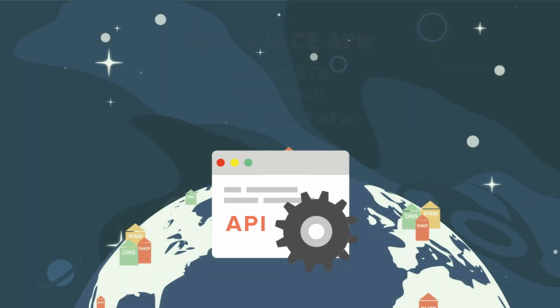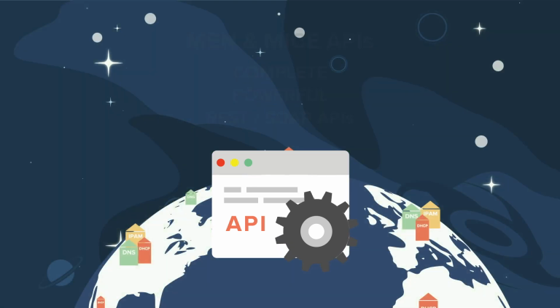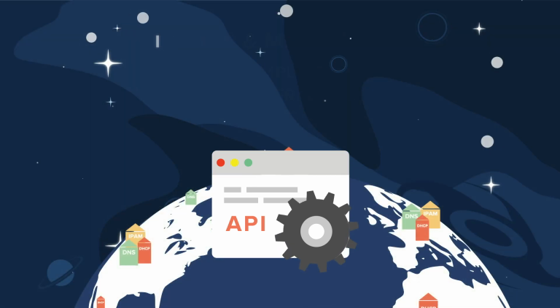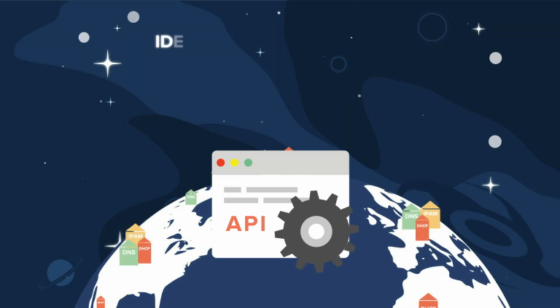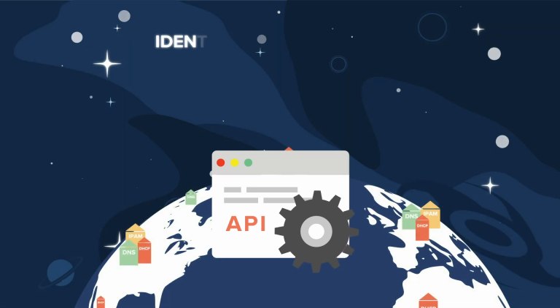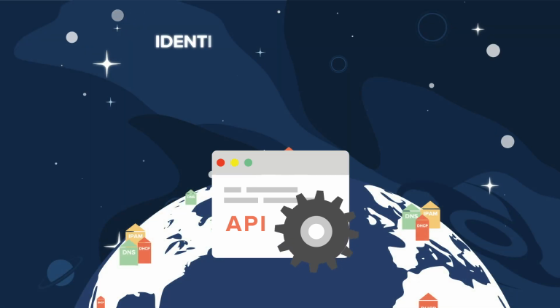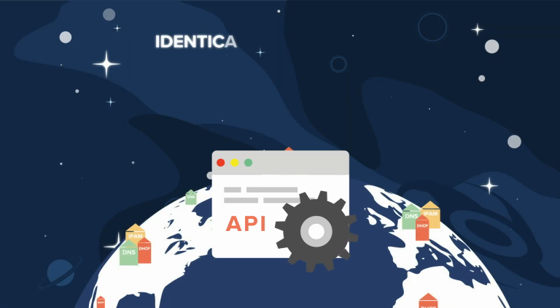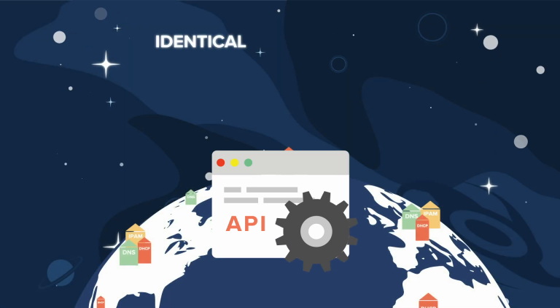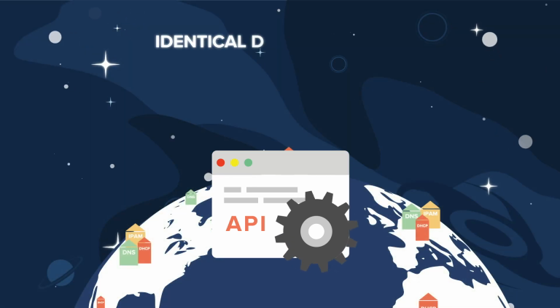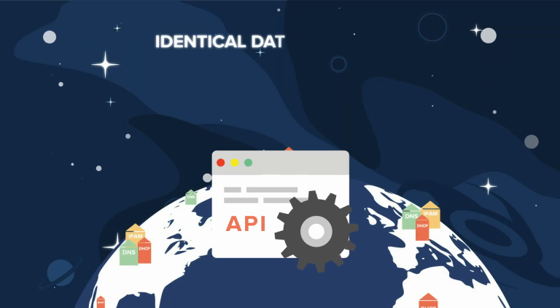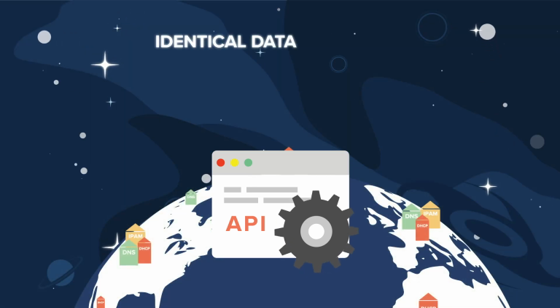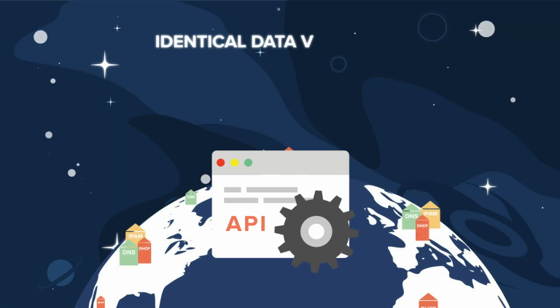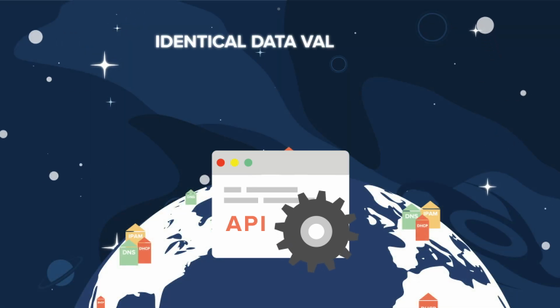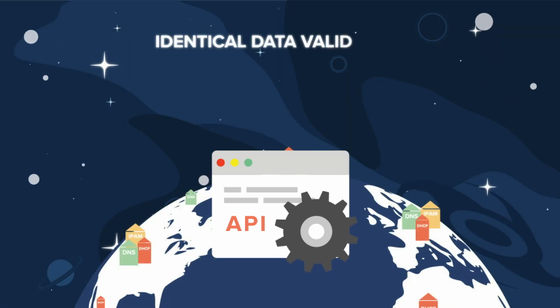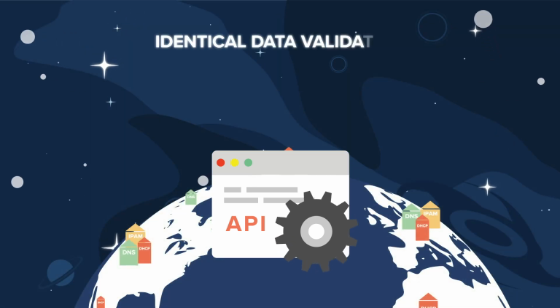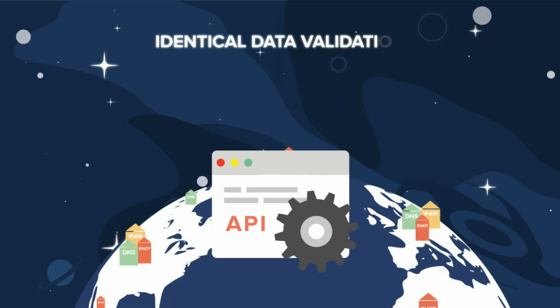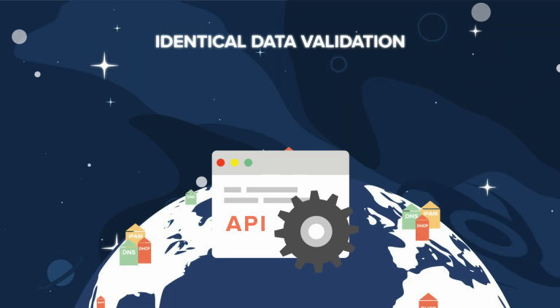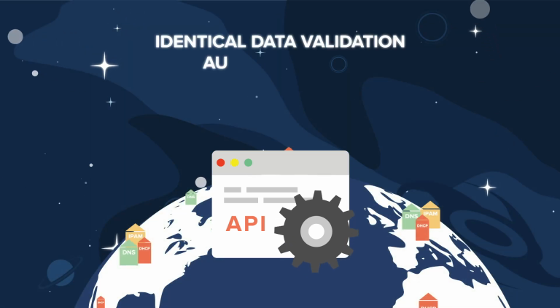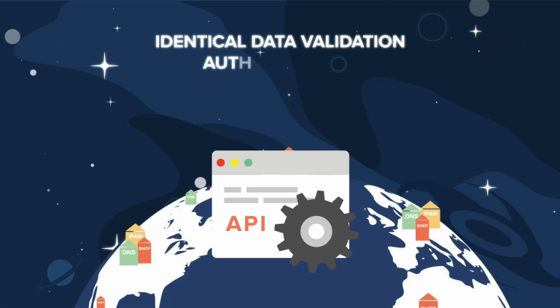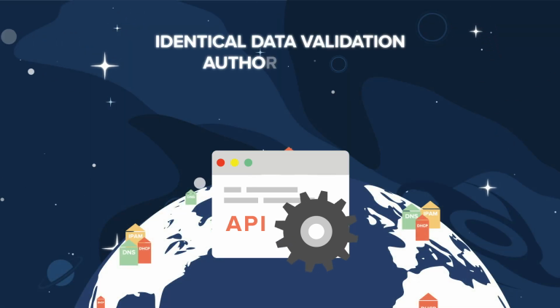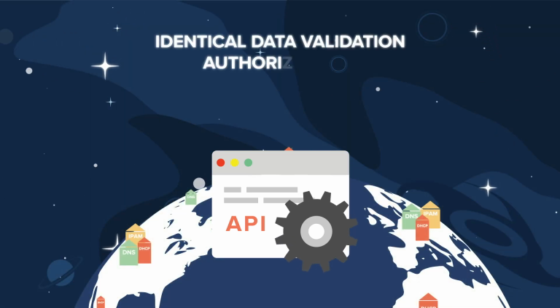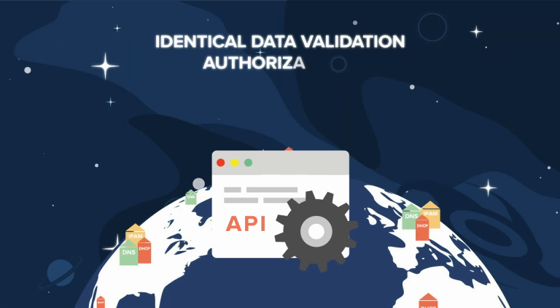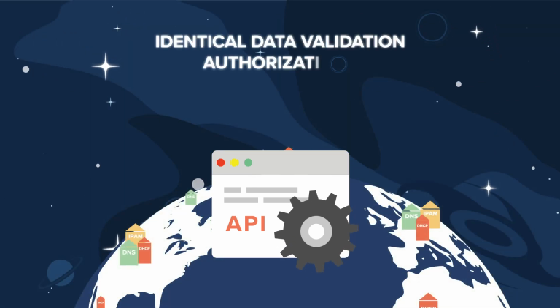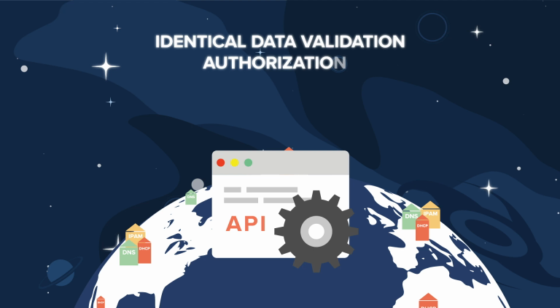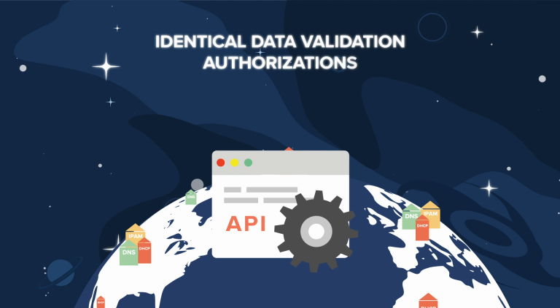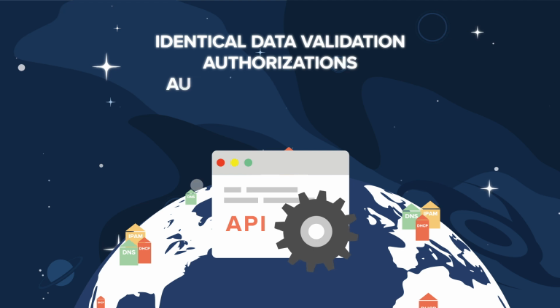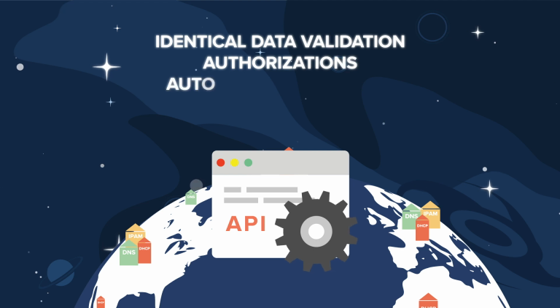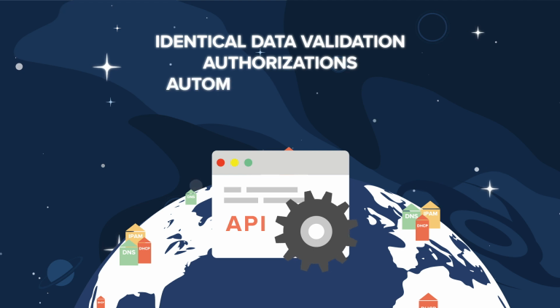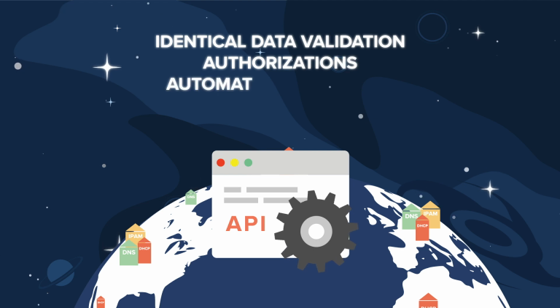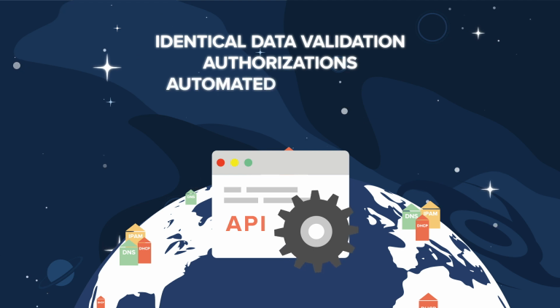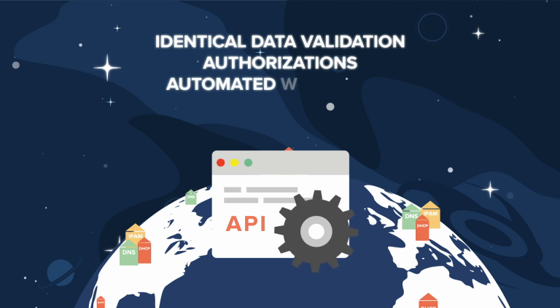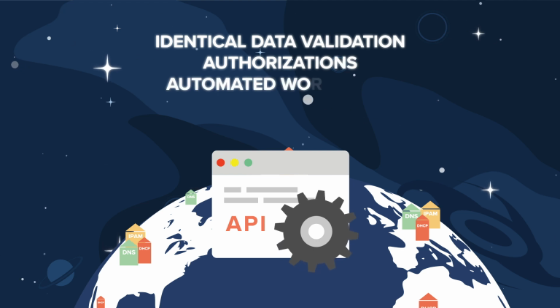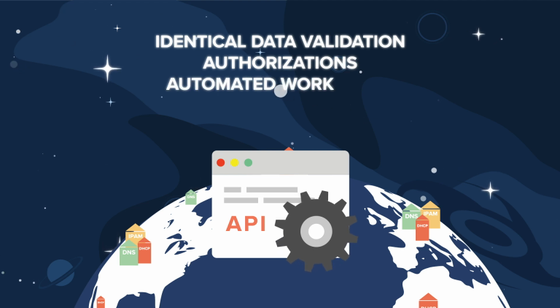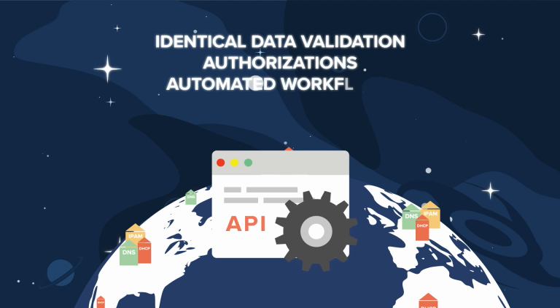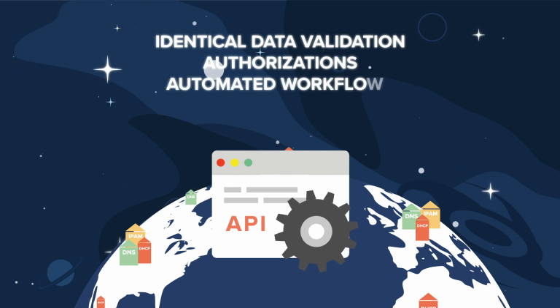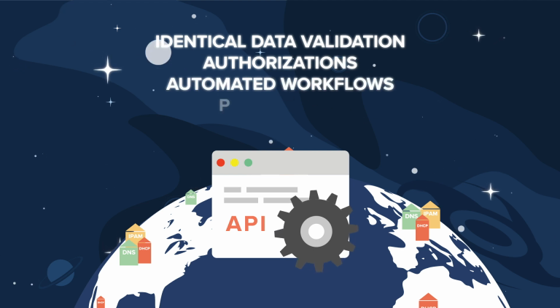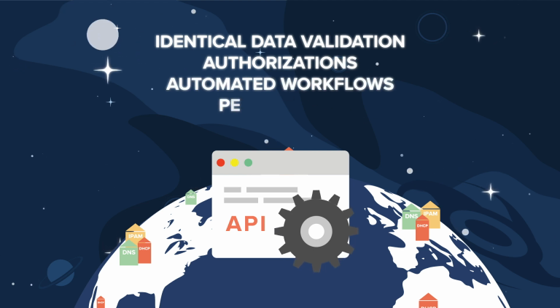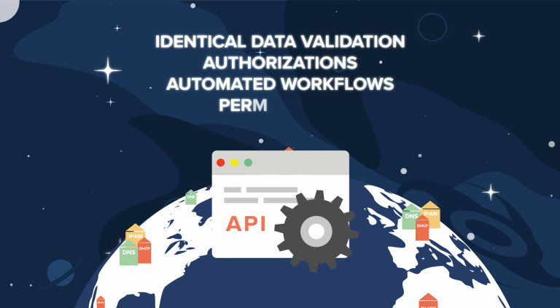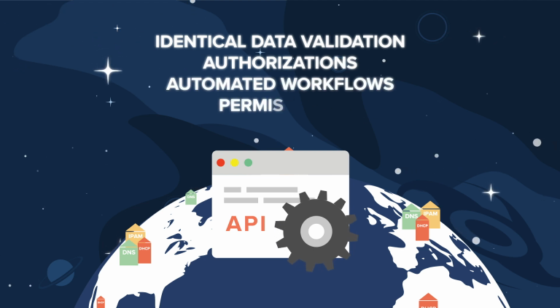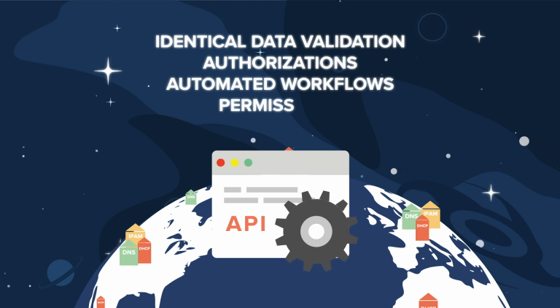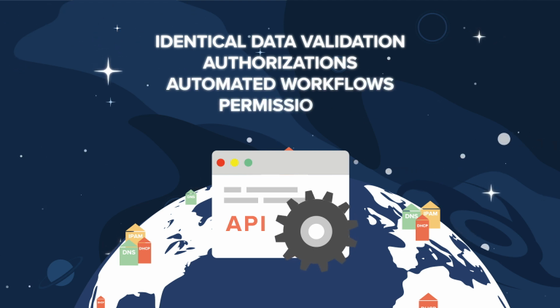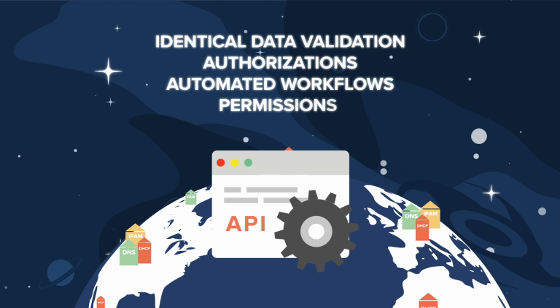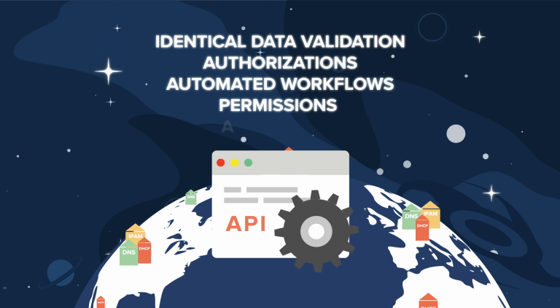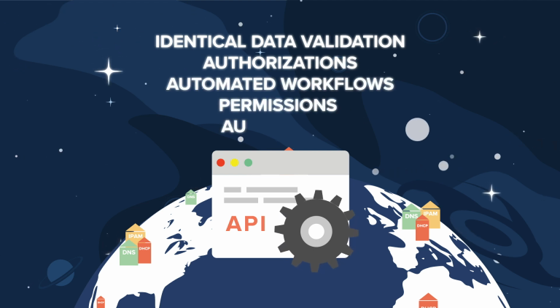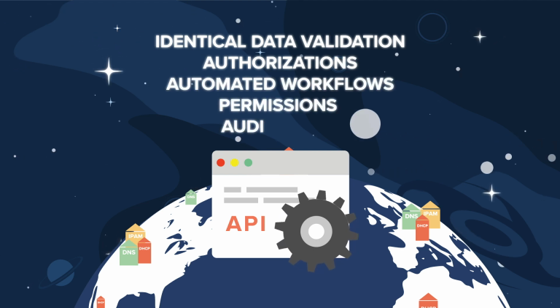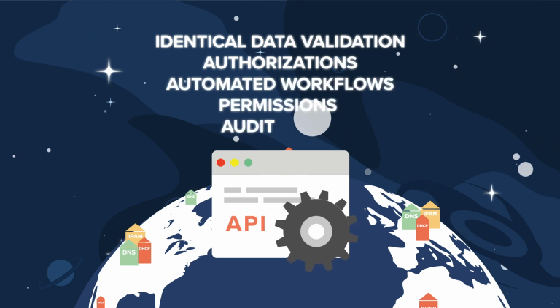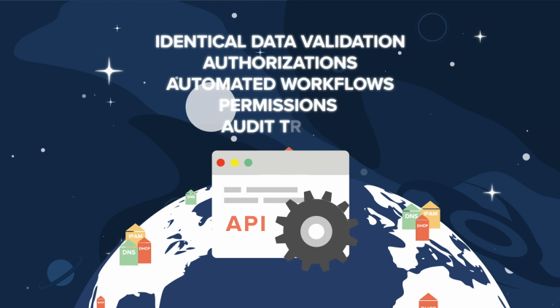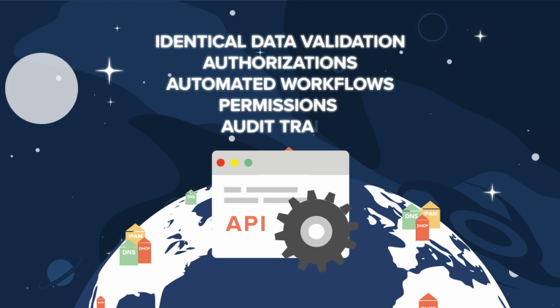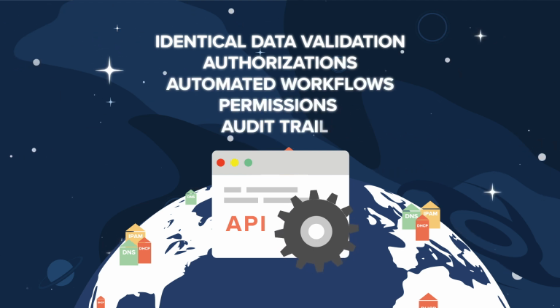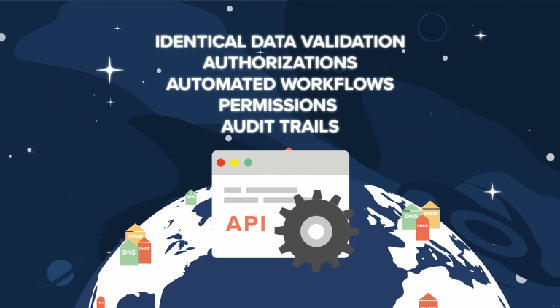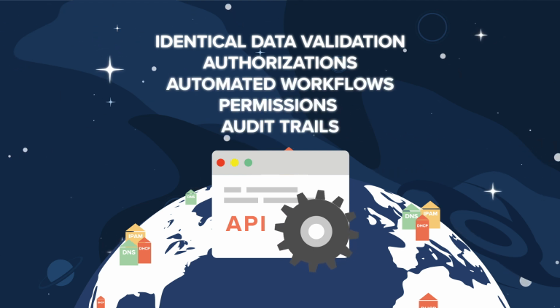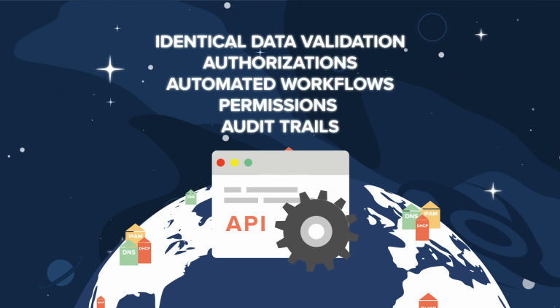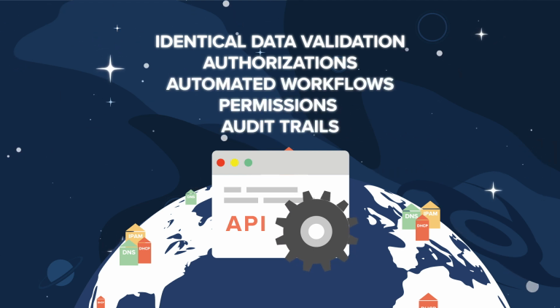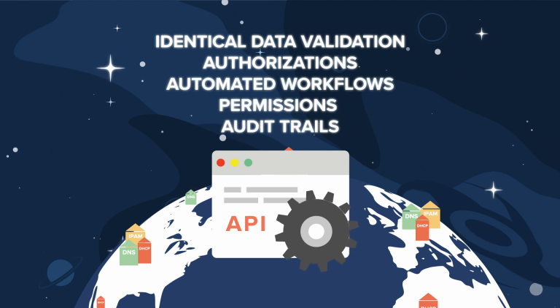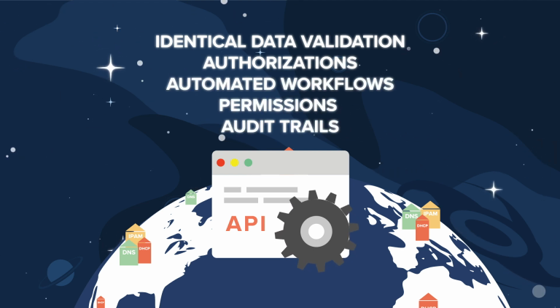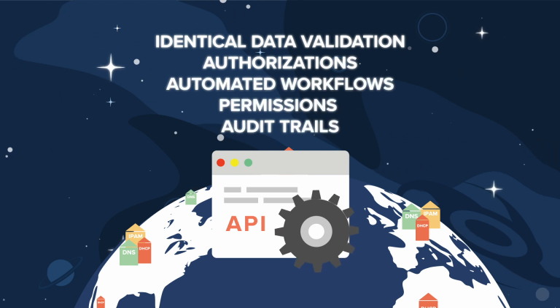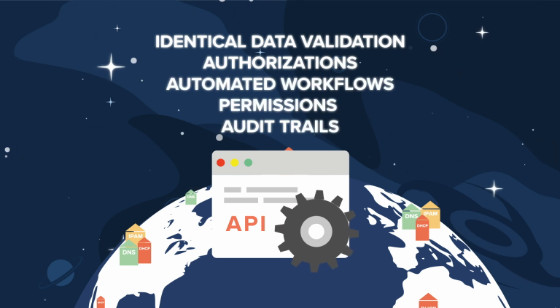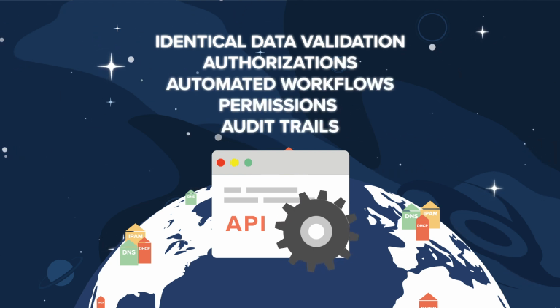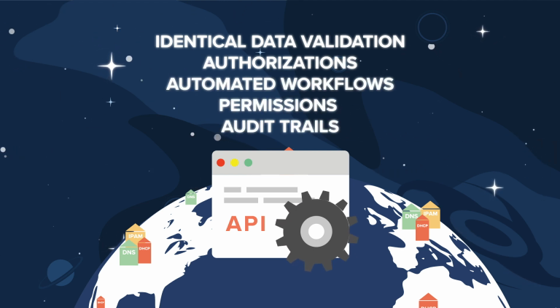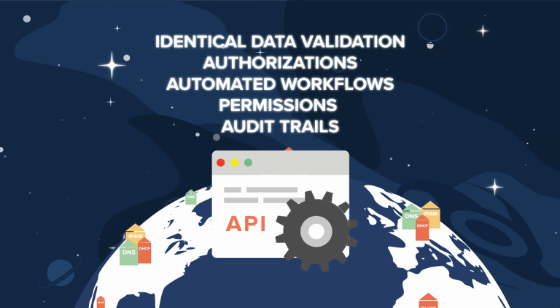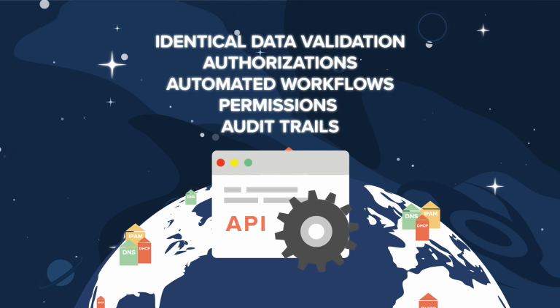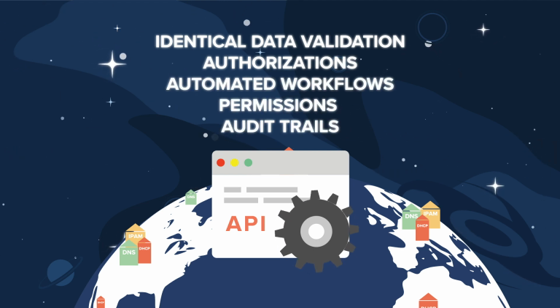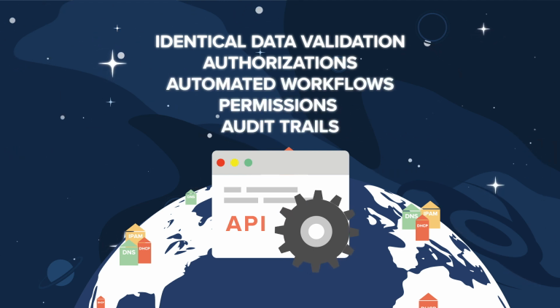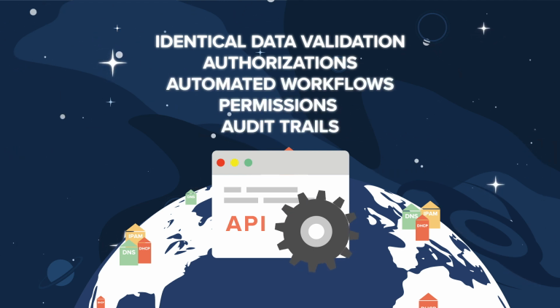This includes identical data validation, authorizations, automated workflows, permissions, and complete detailed audit trails.